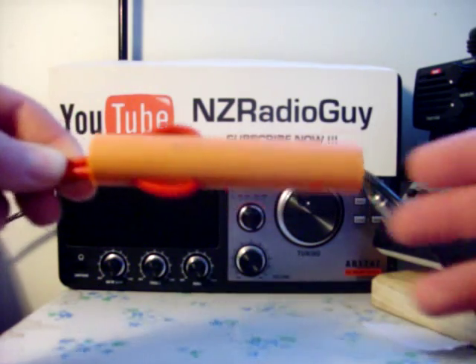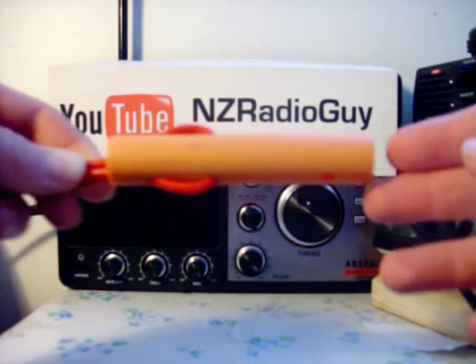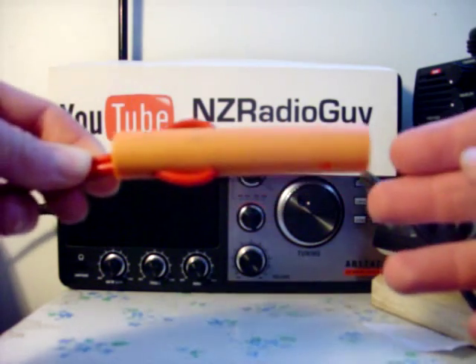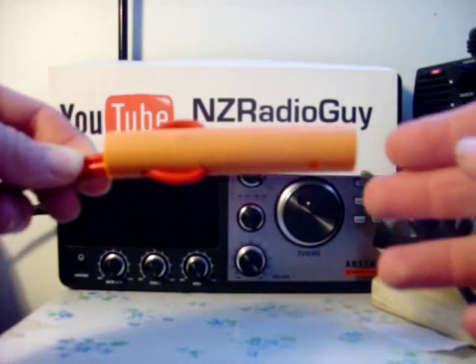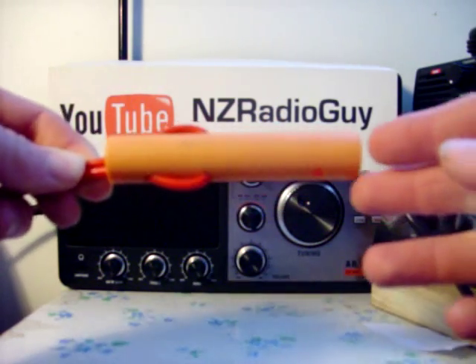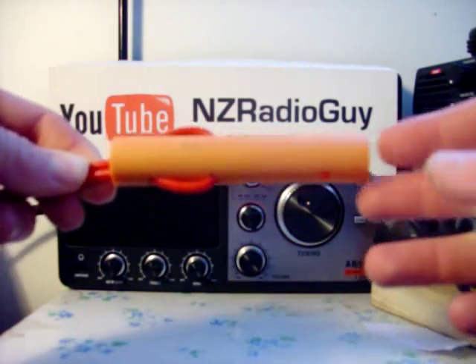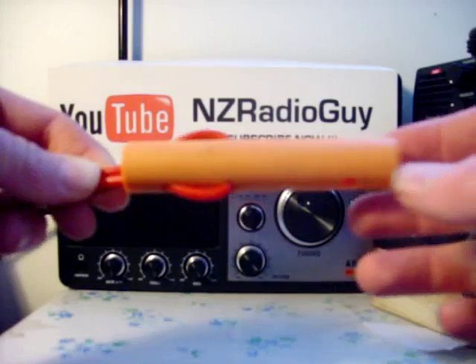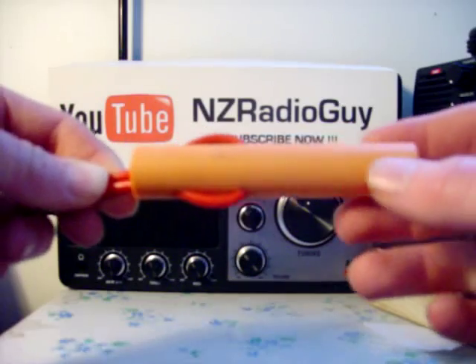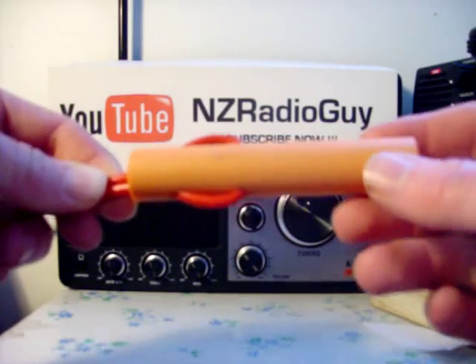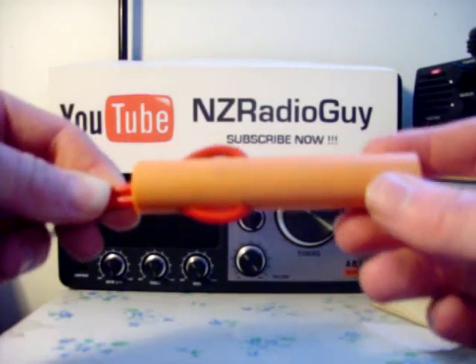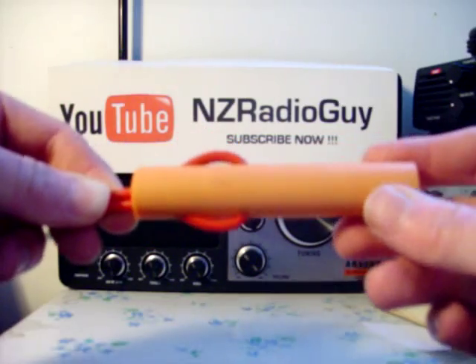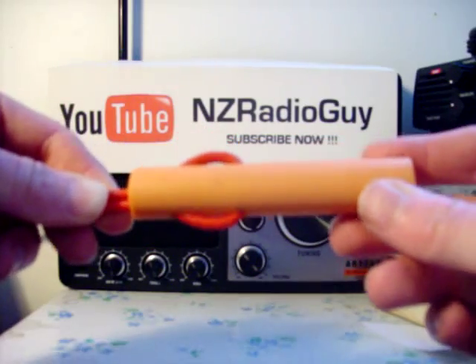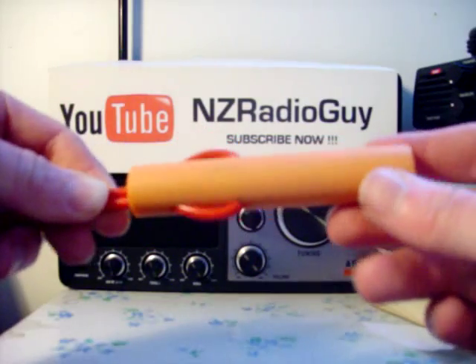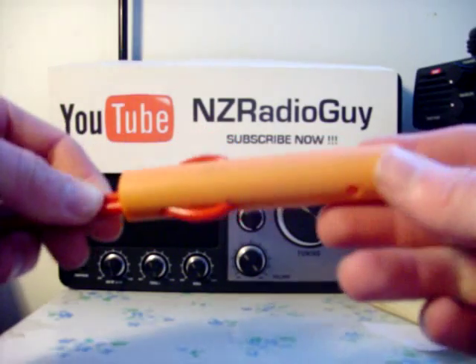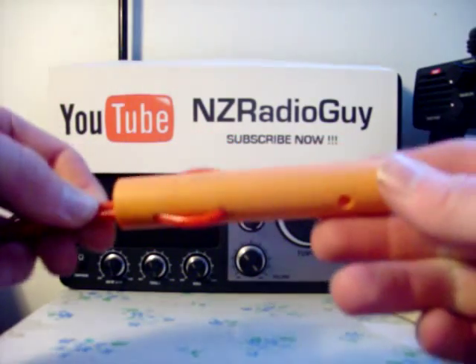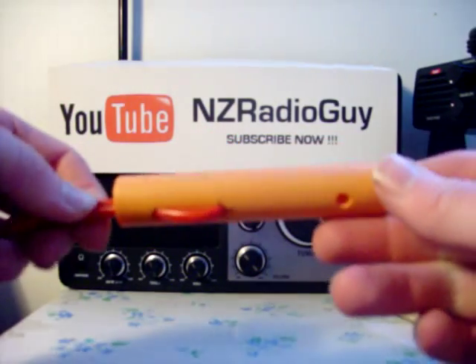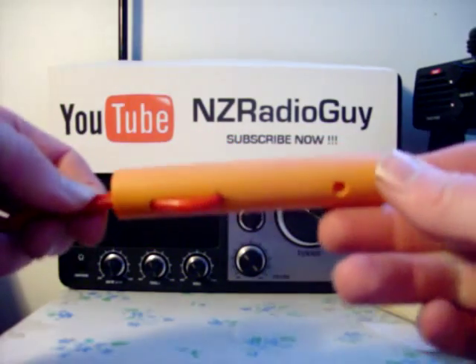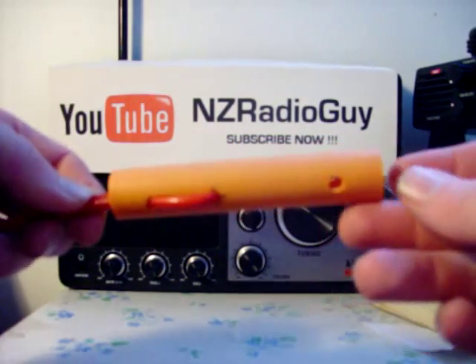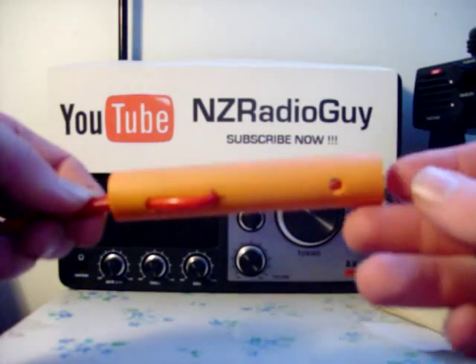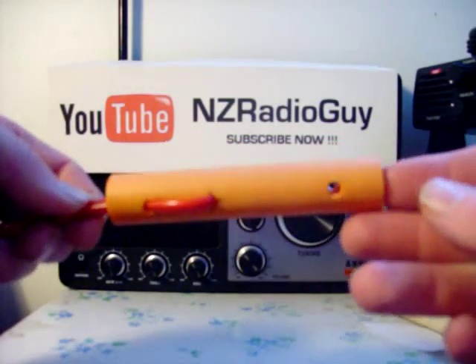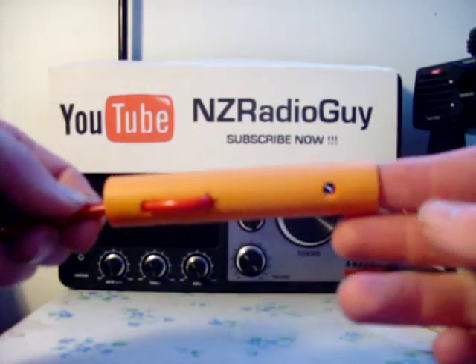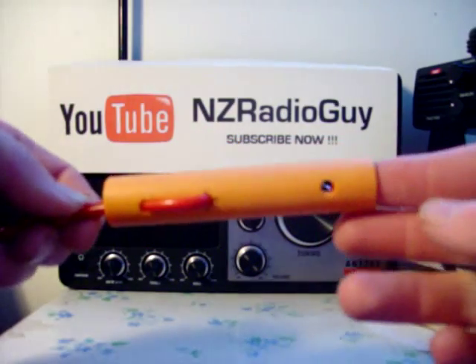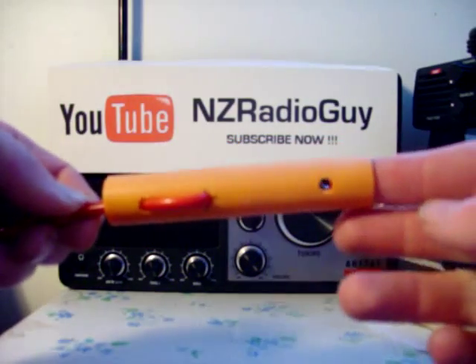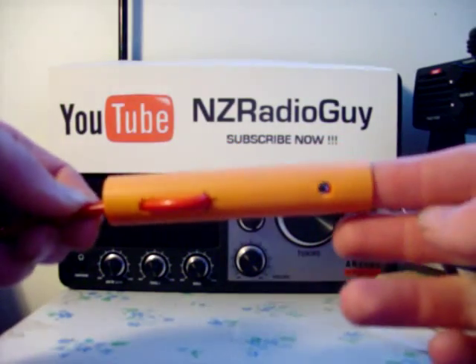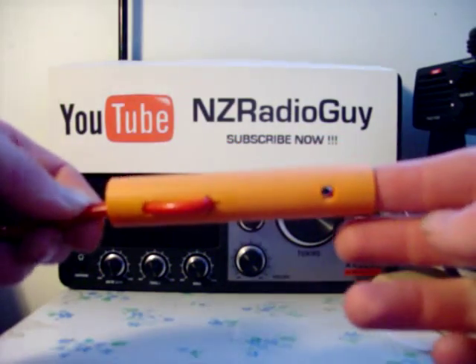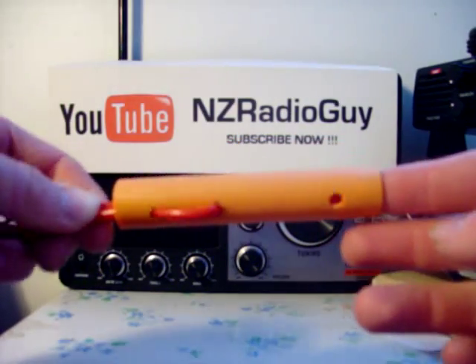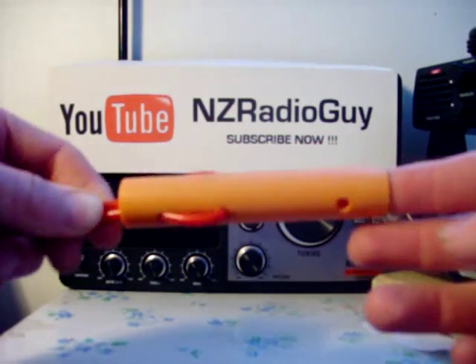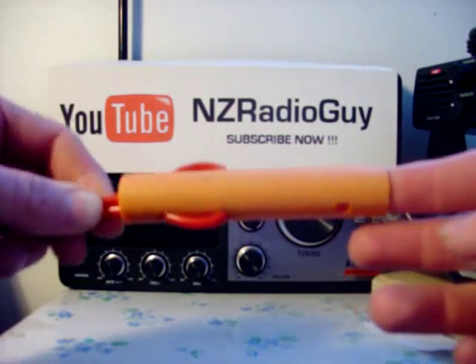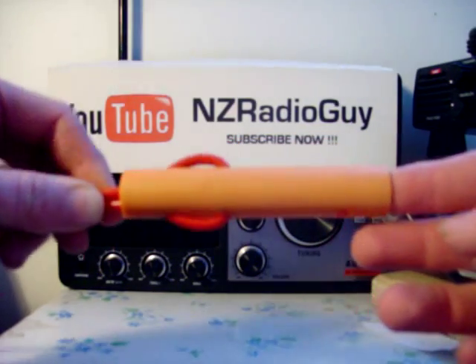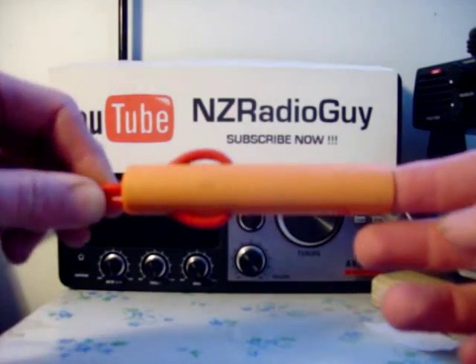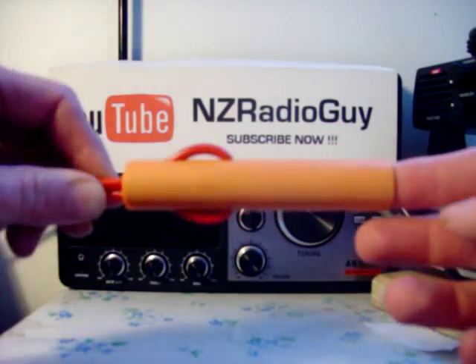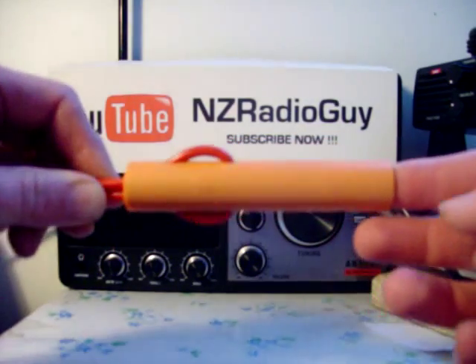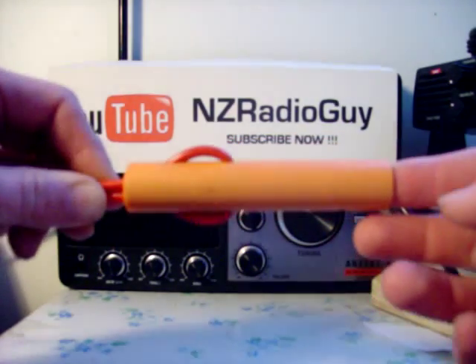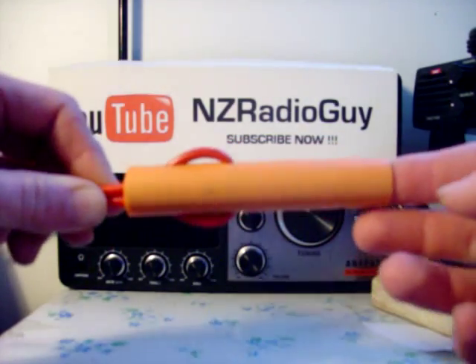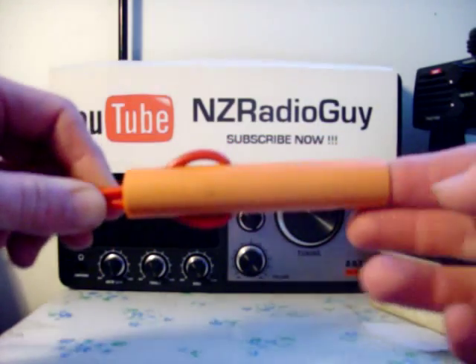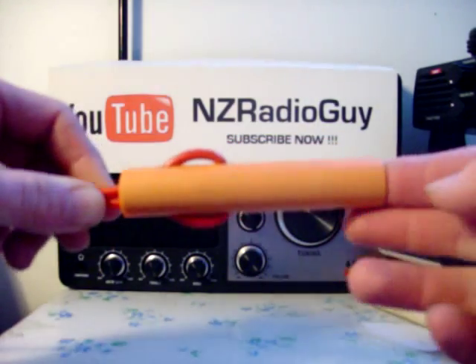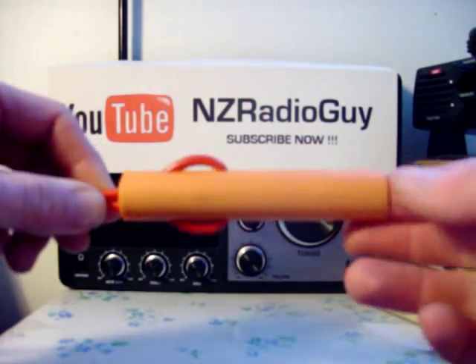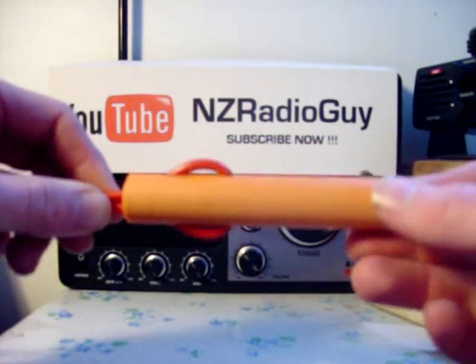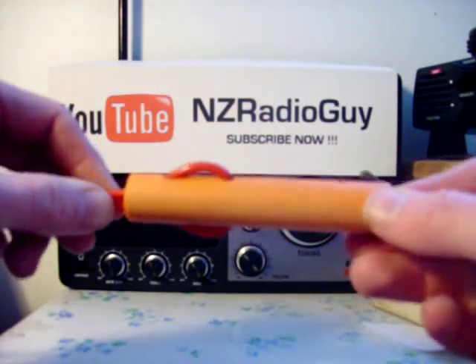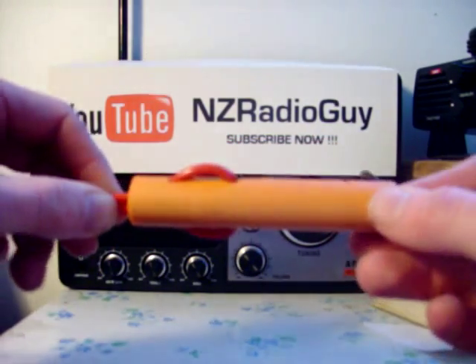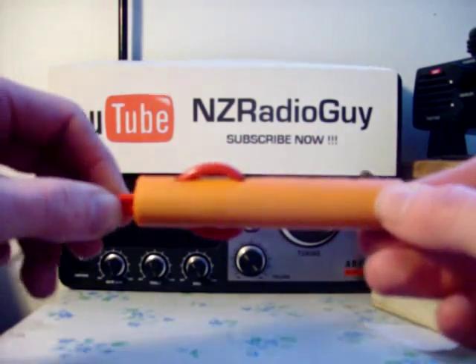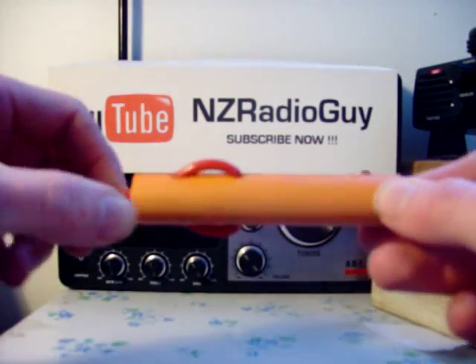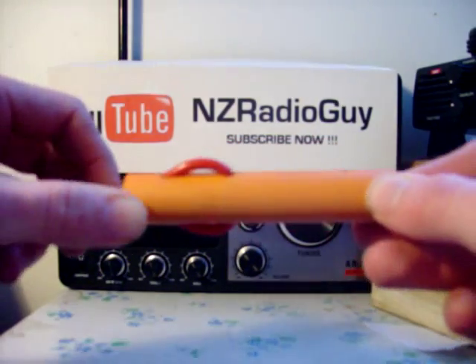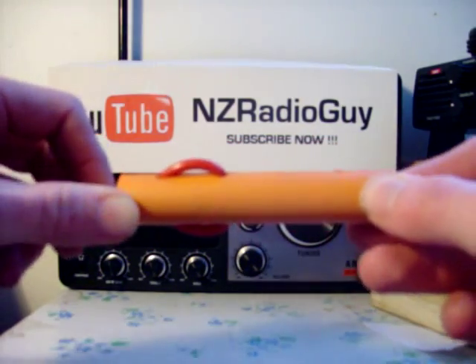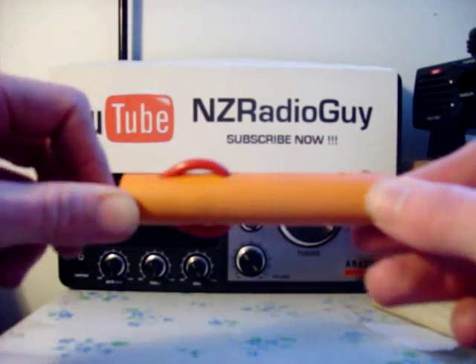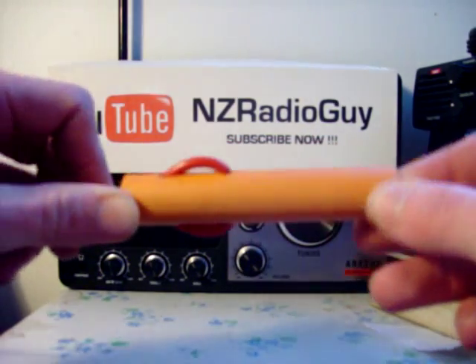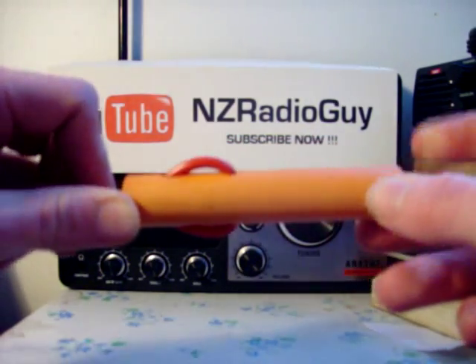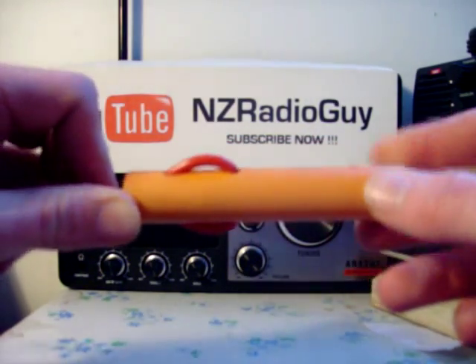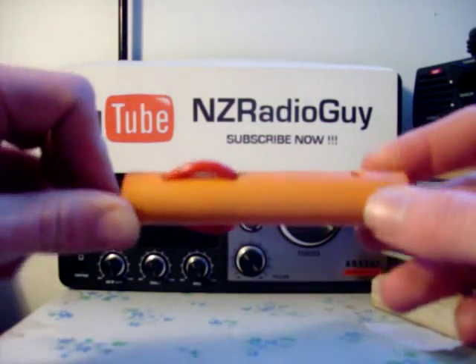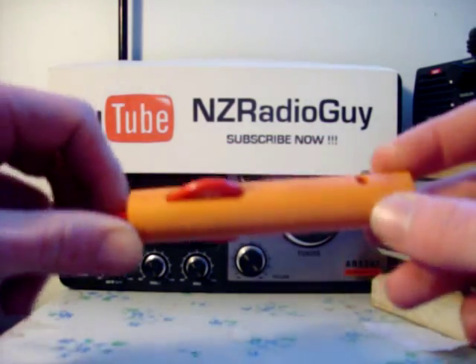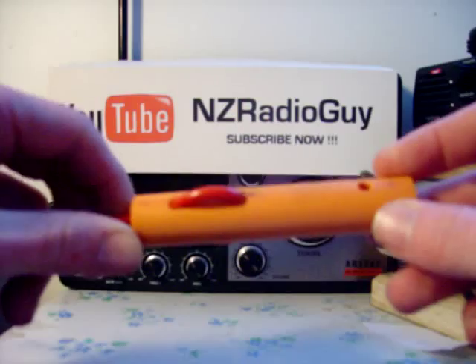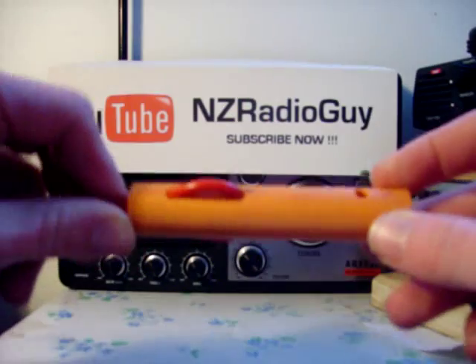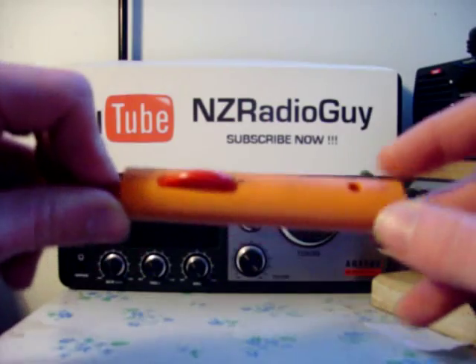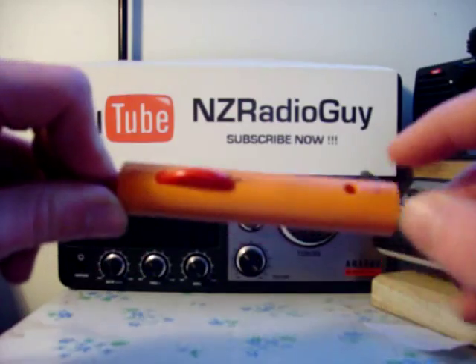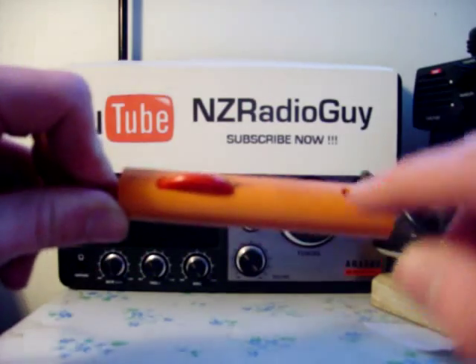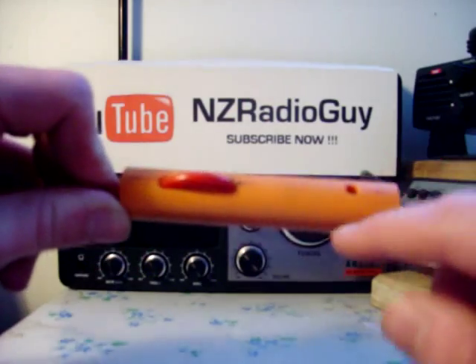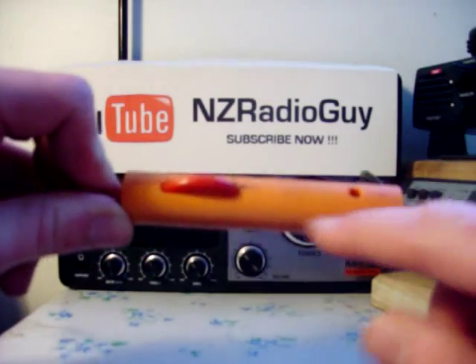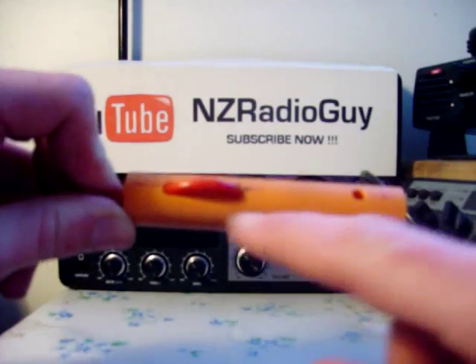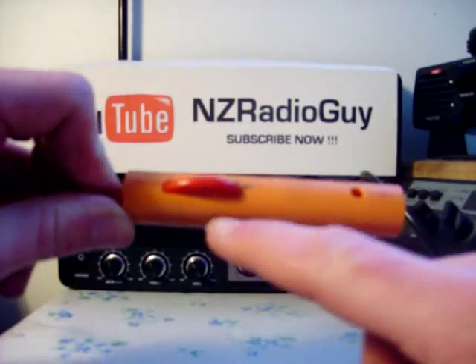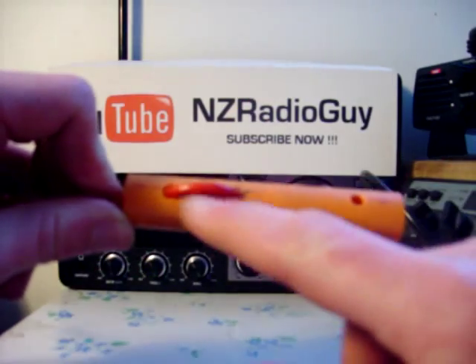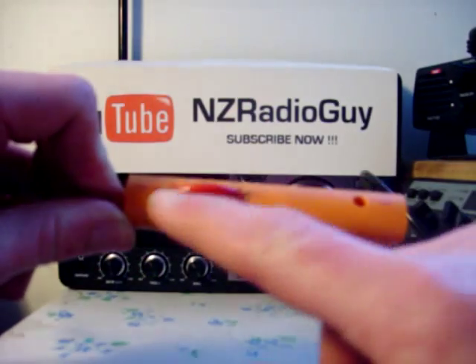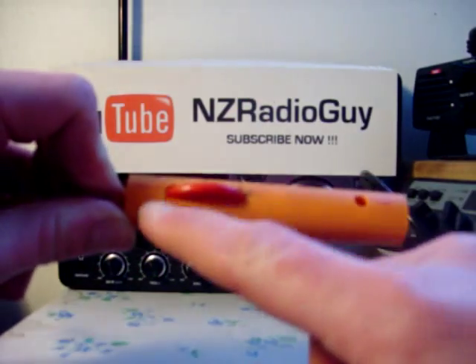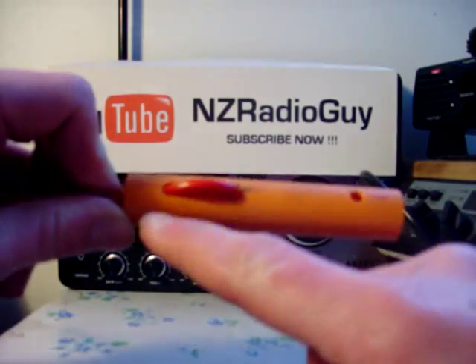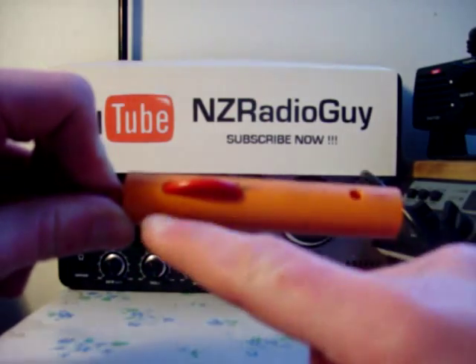This insulator is made out of a piece of electrical conduit with three holes drilled in it.